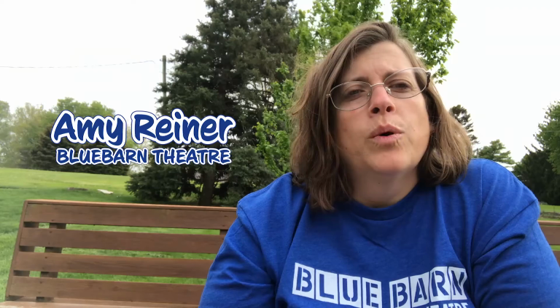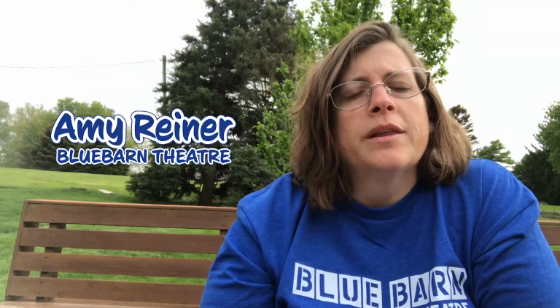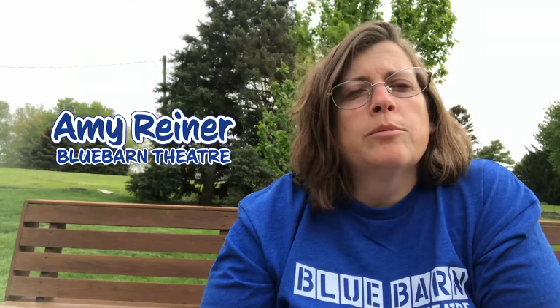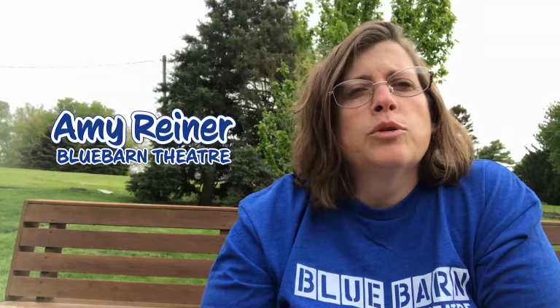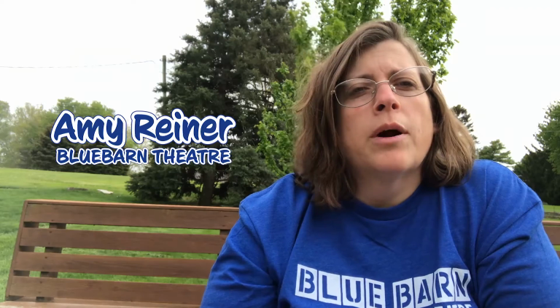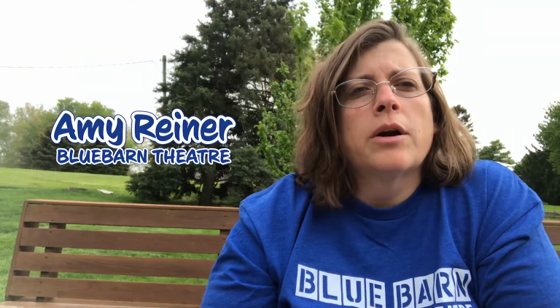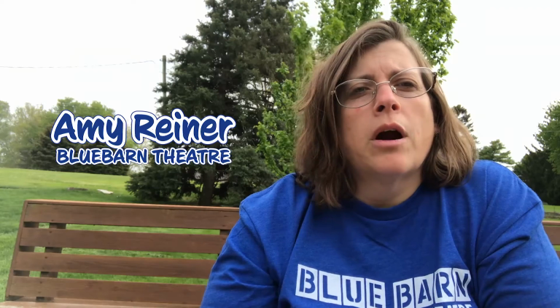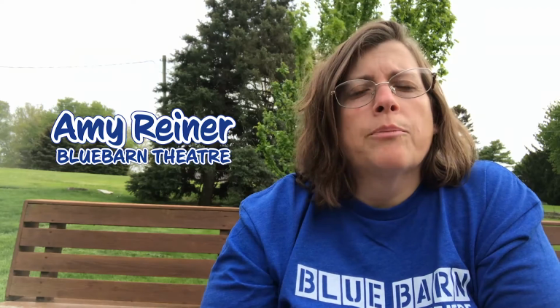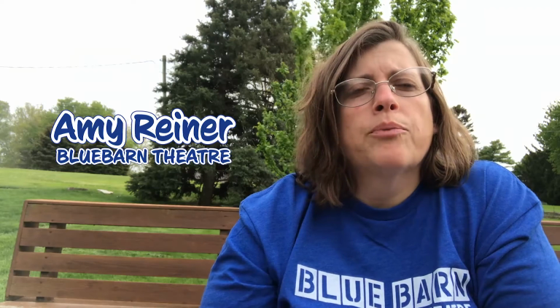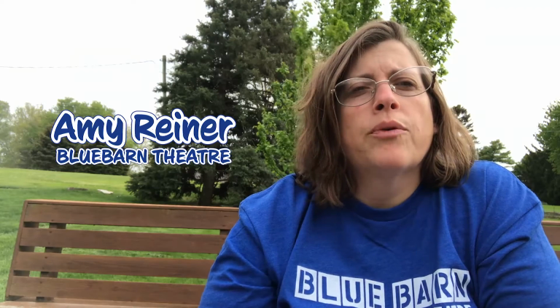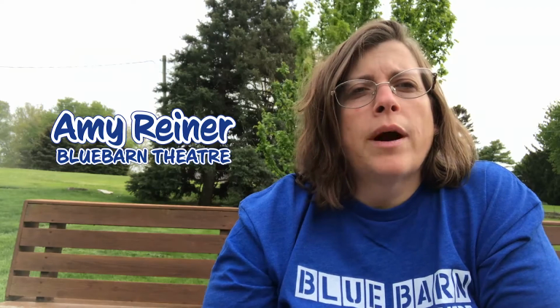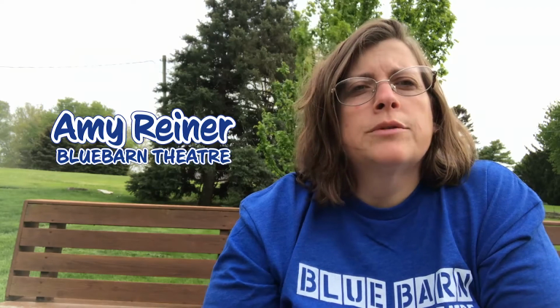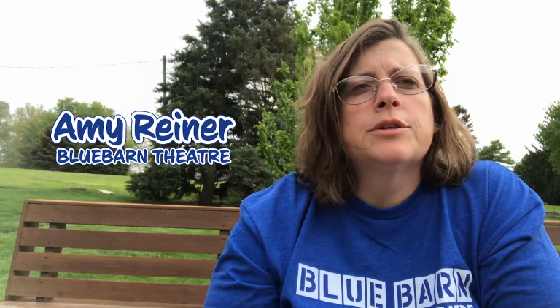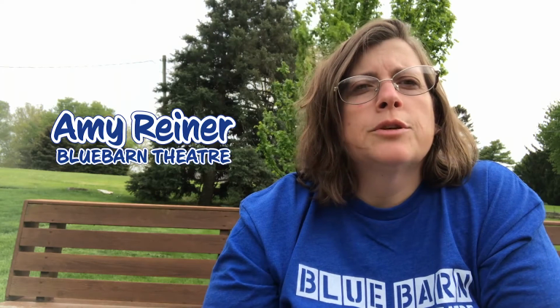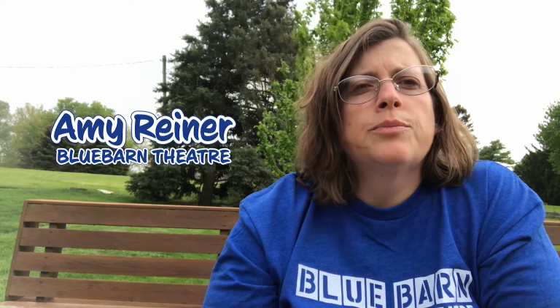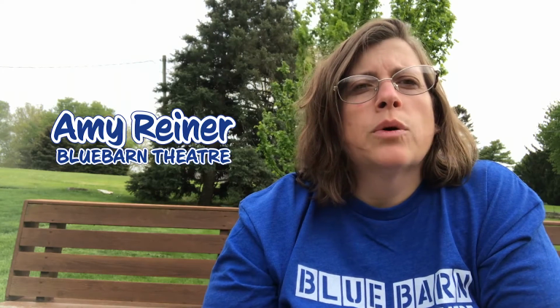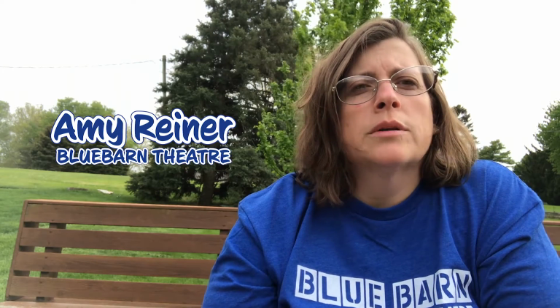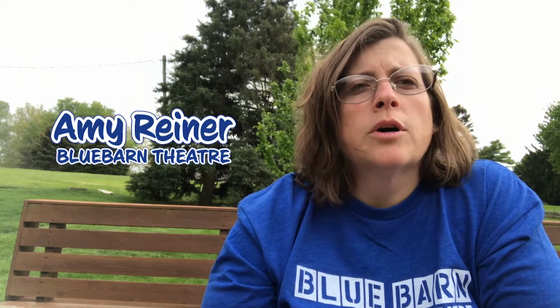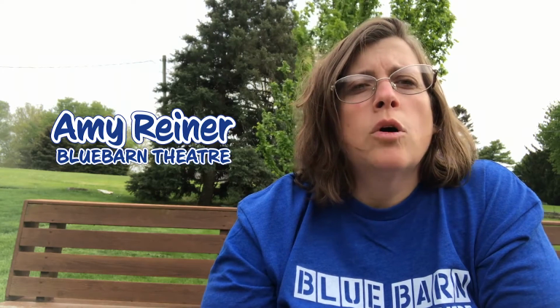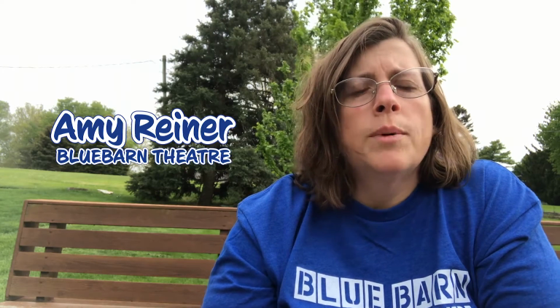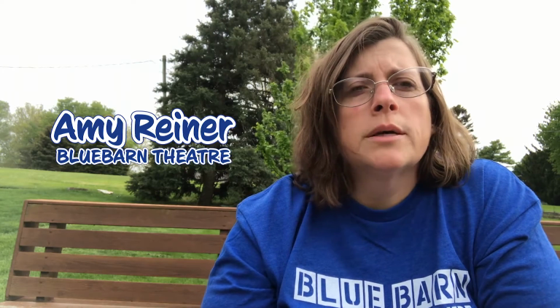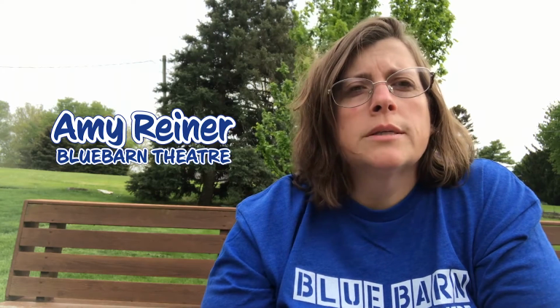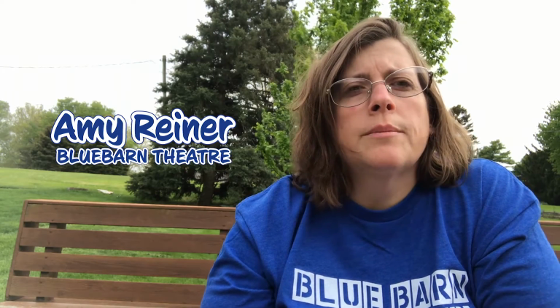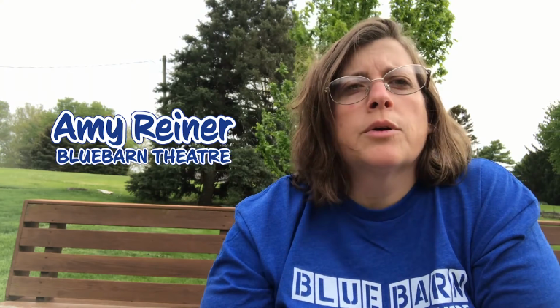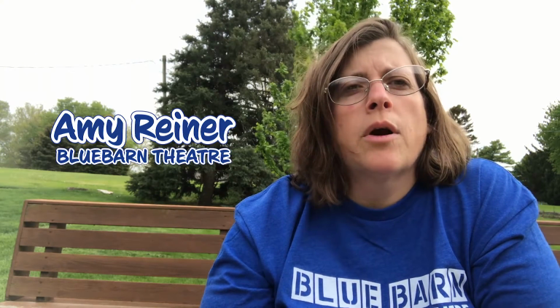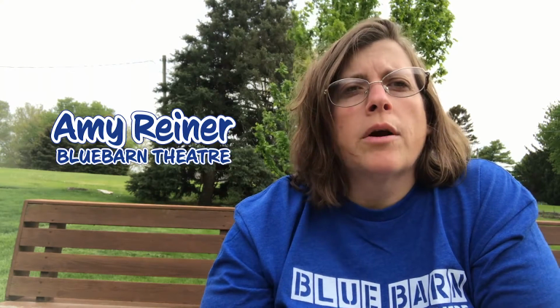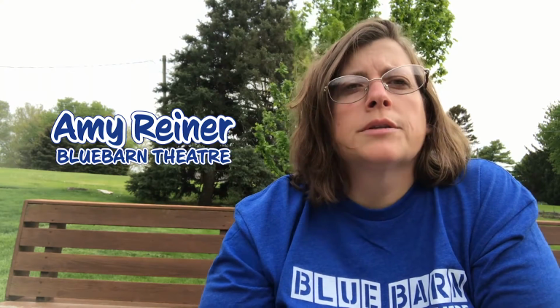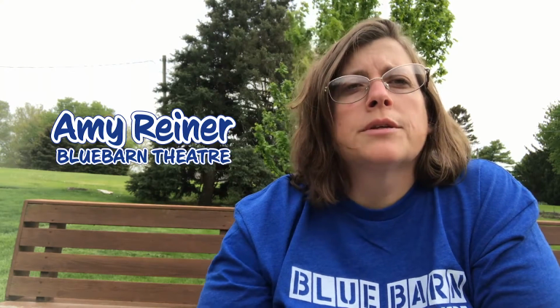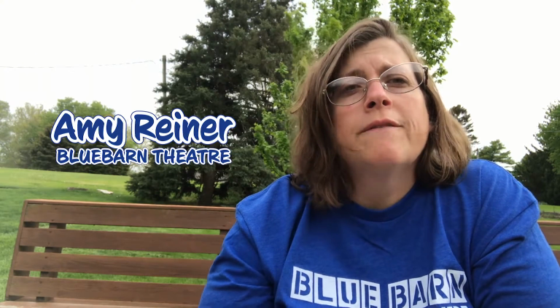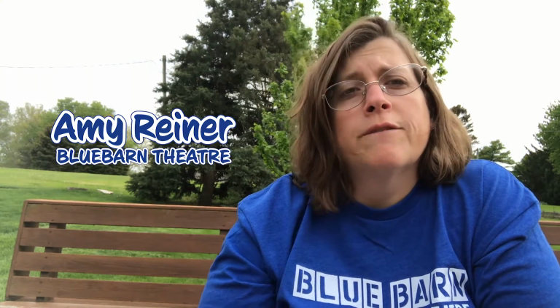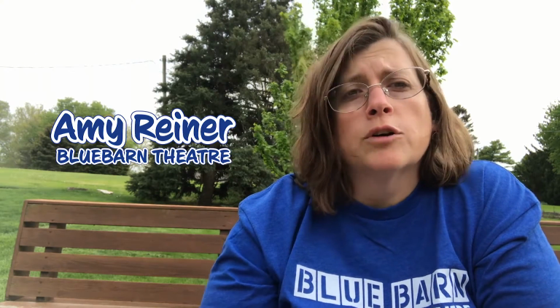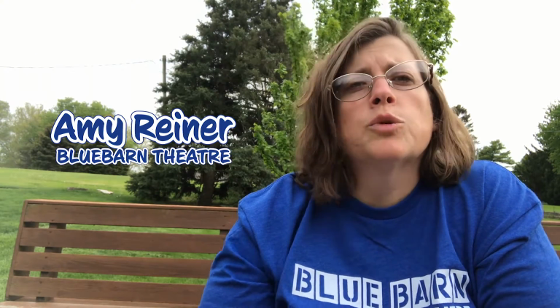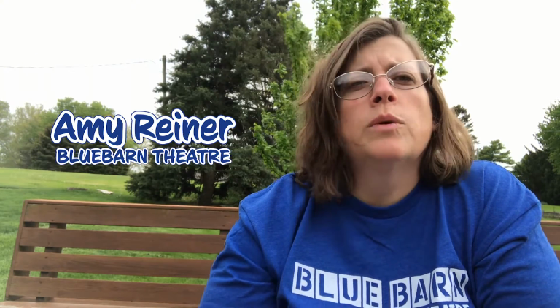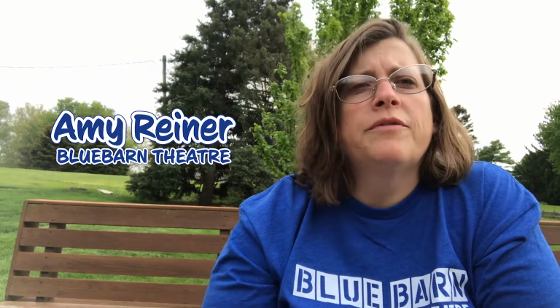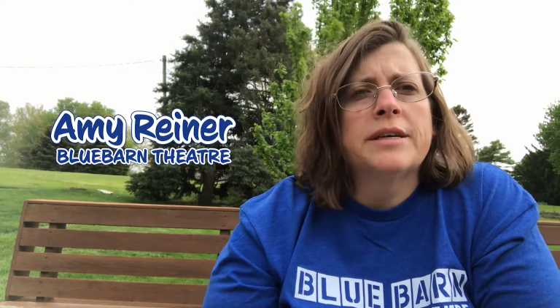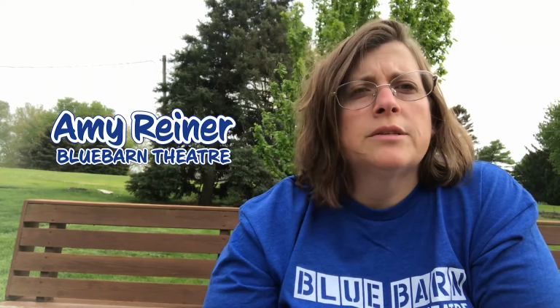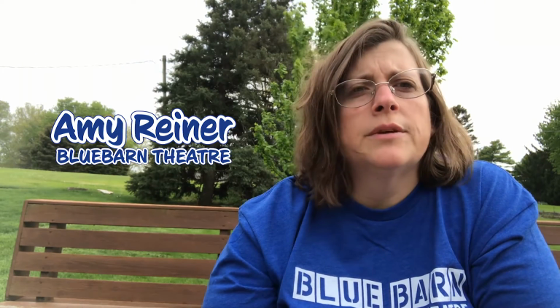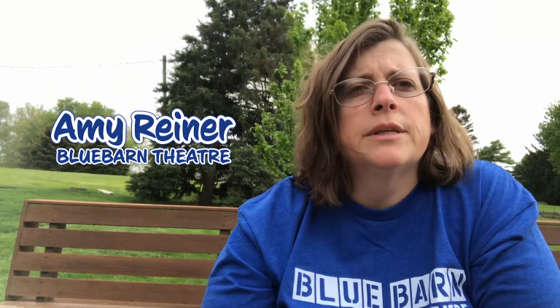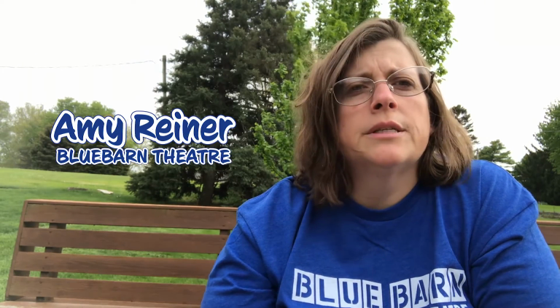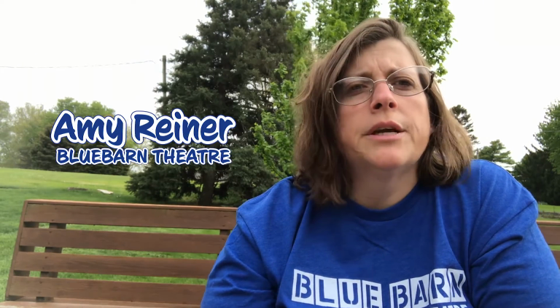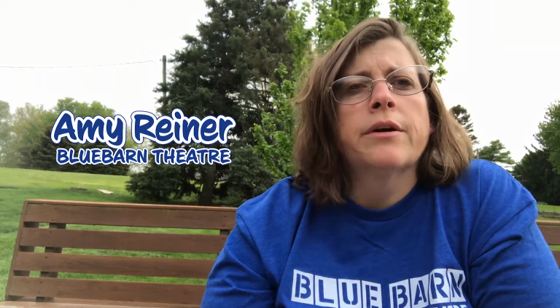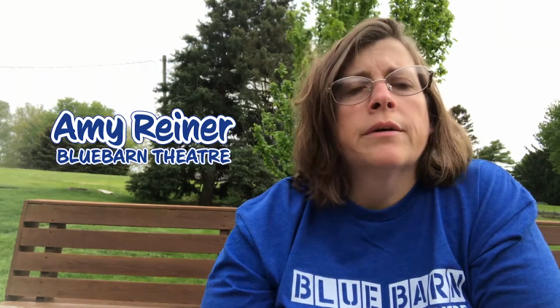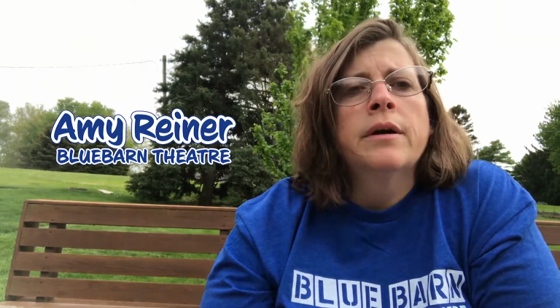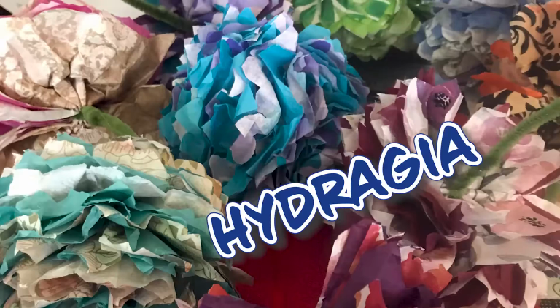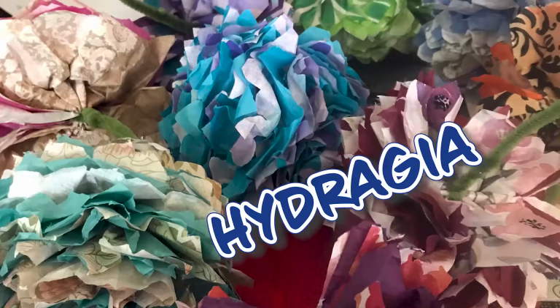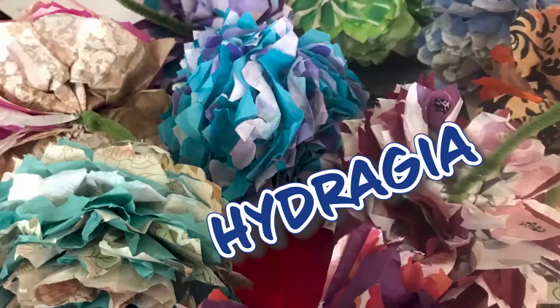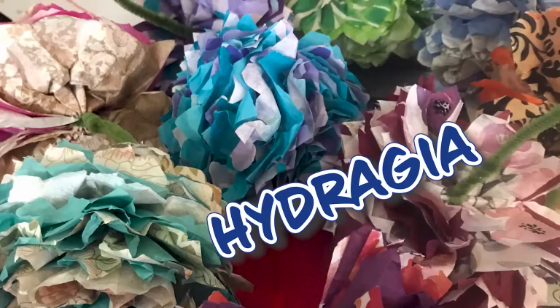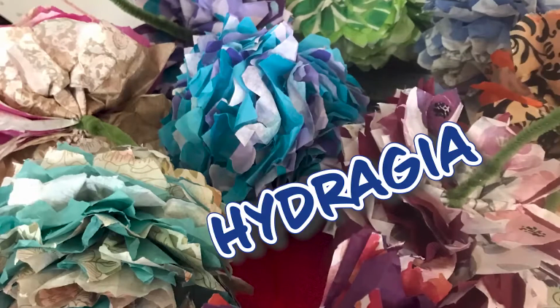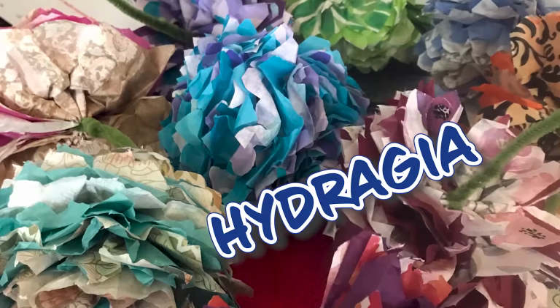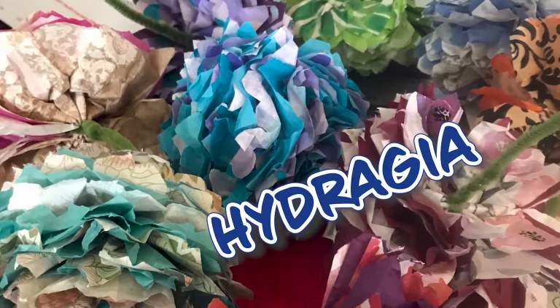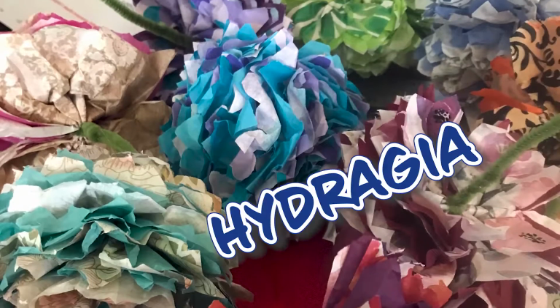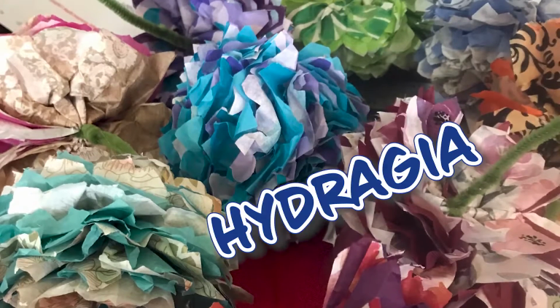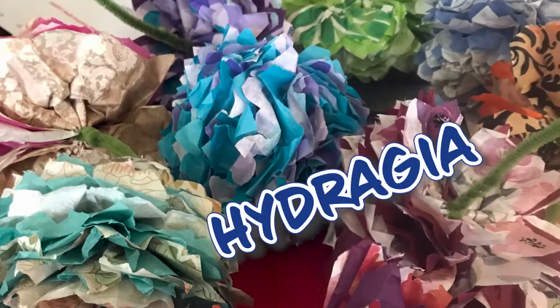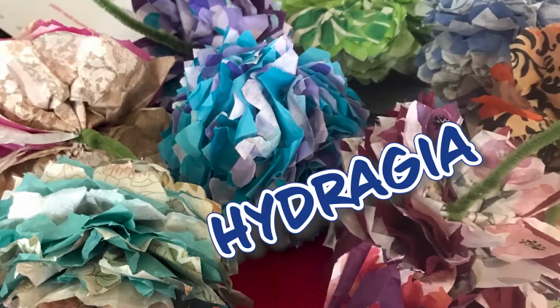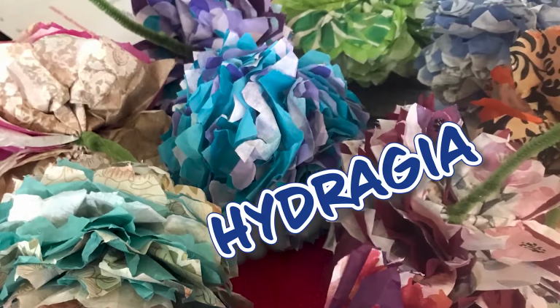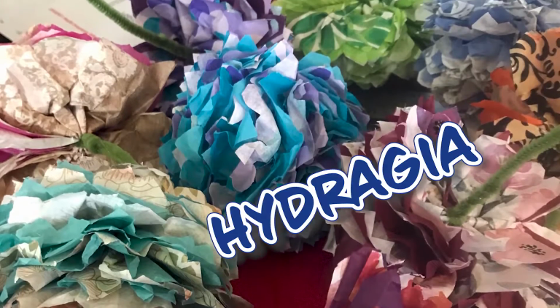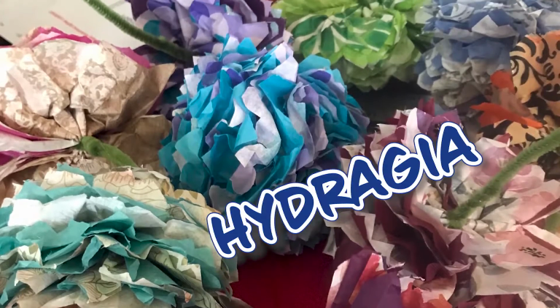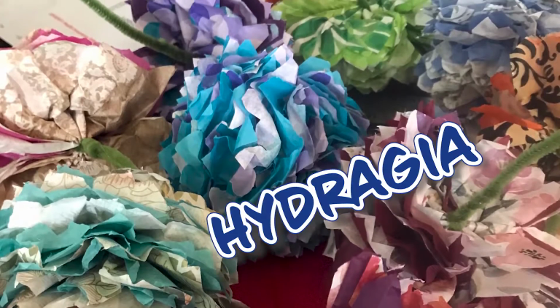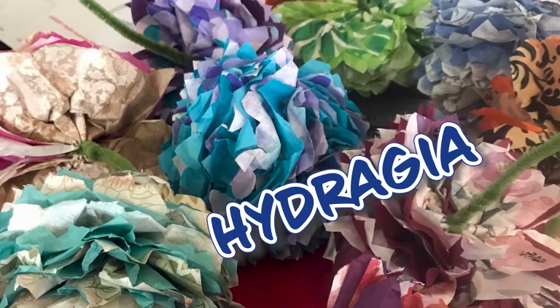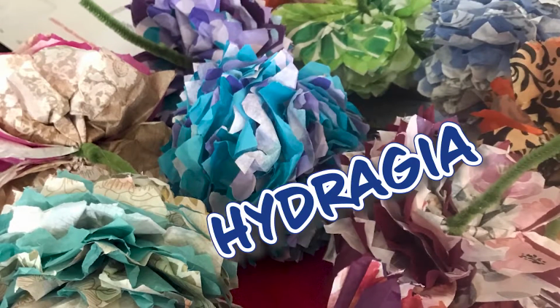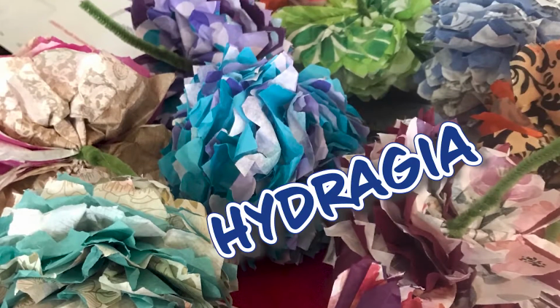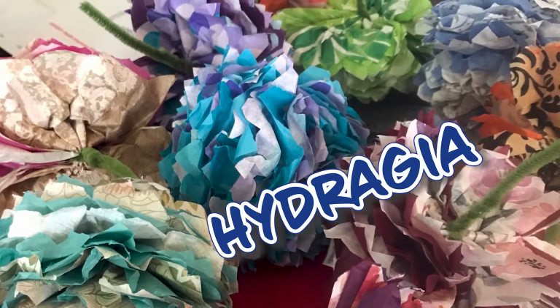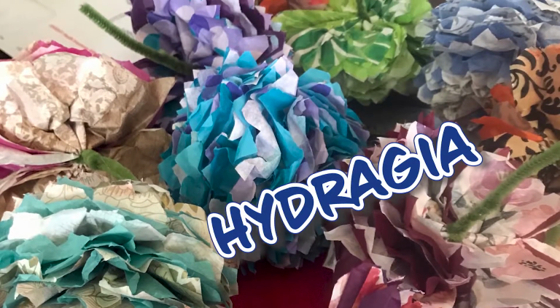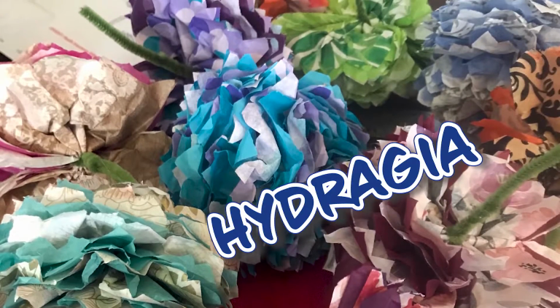We at the Blue Barn are proud to support the Omaha Summer Arts Virtual Festival this year. I'm going to show you kiddos how to make paper flowers.